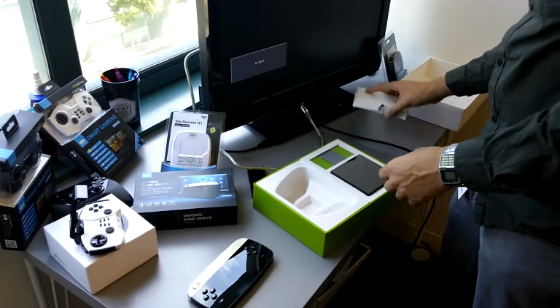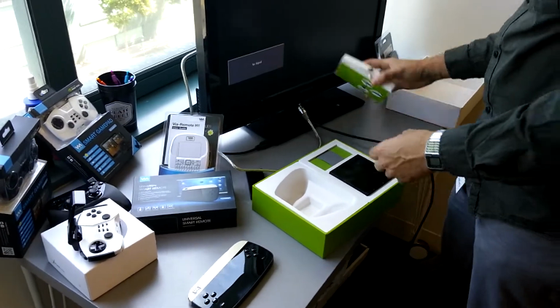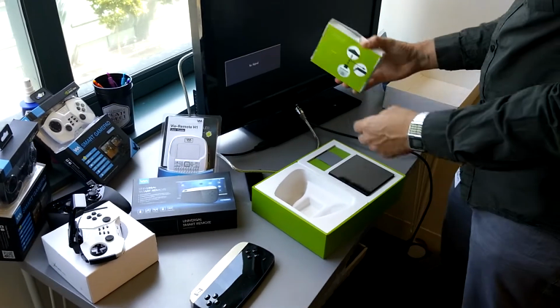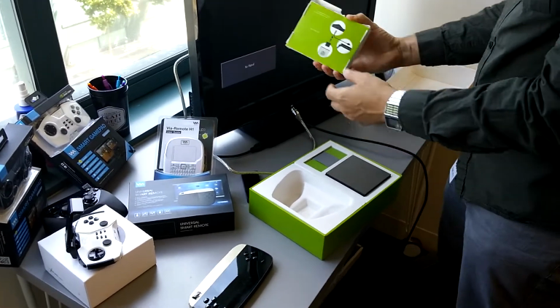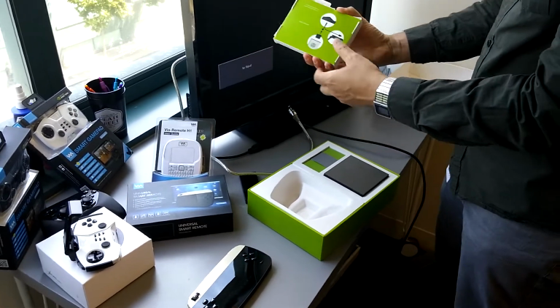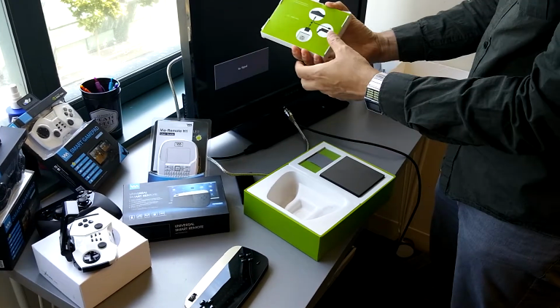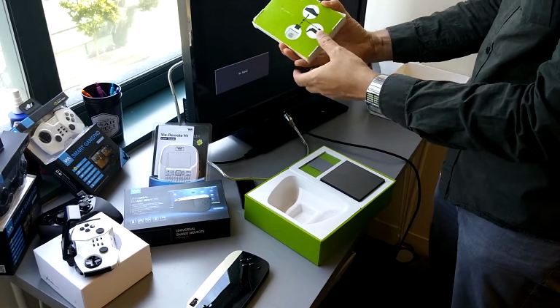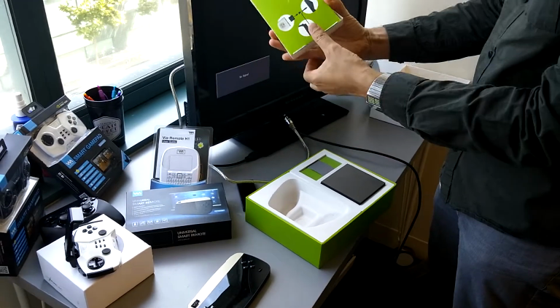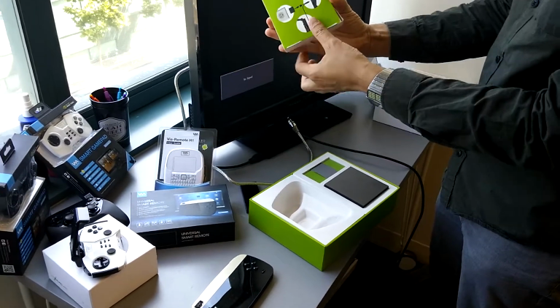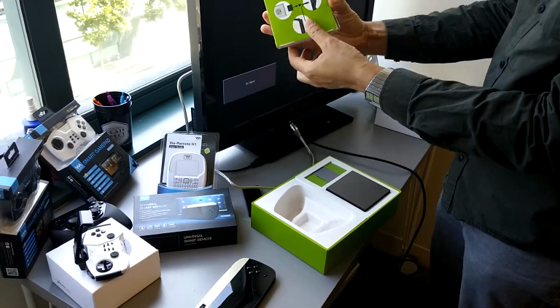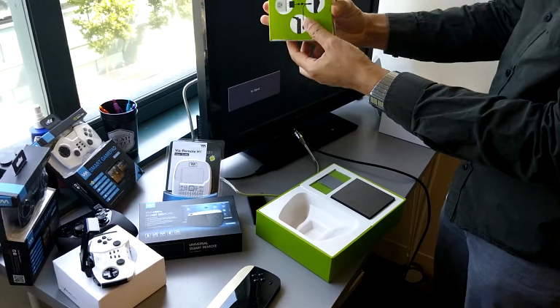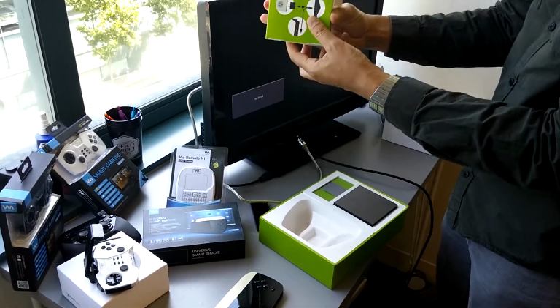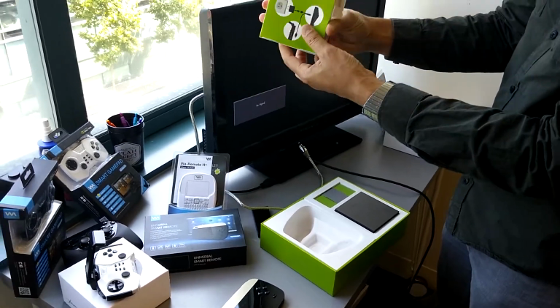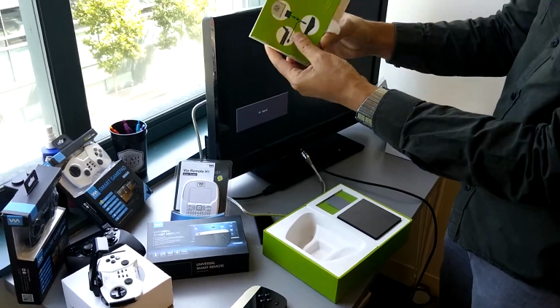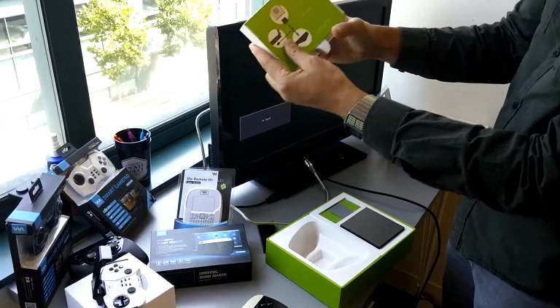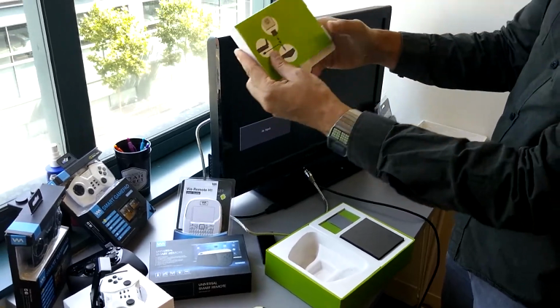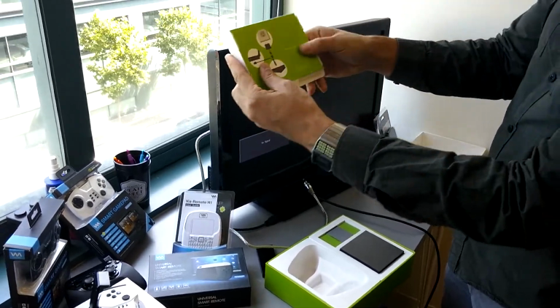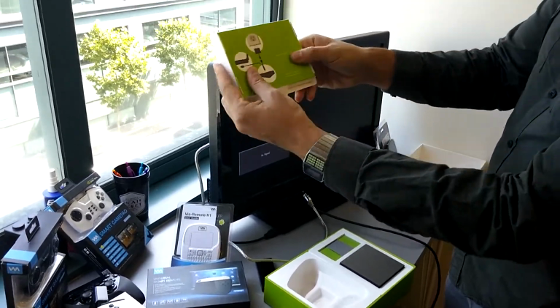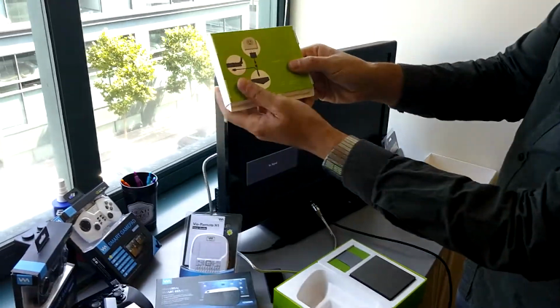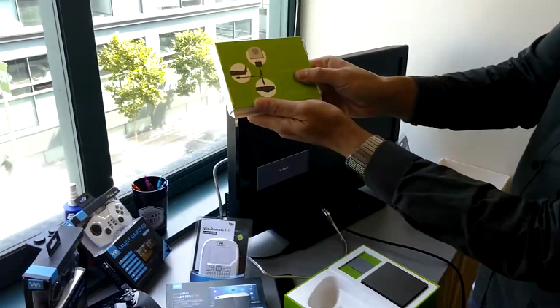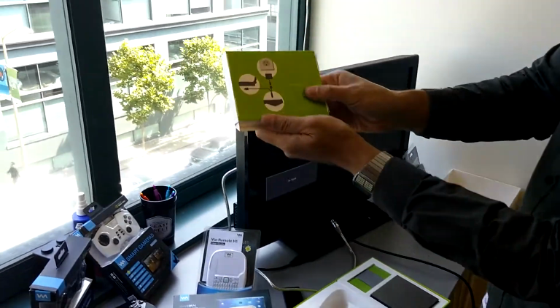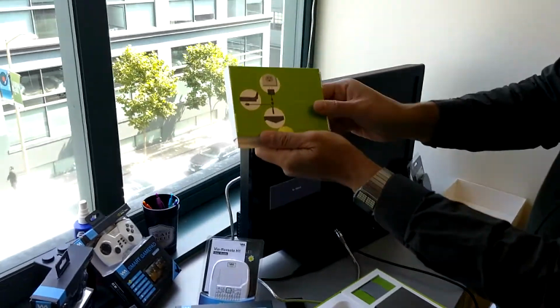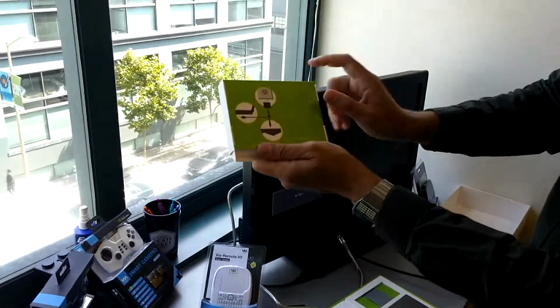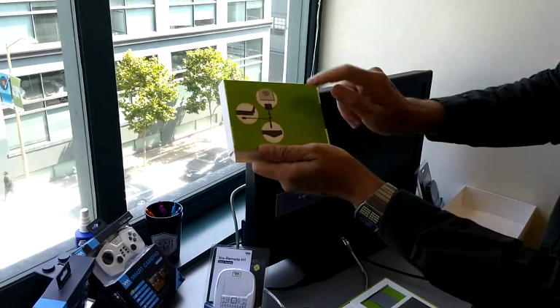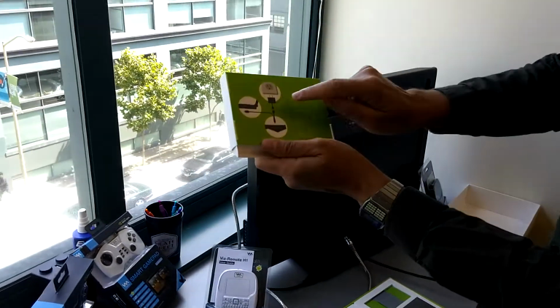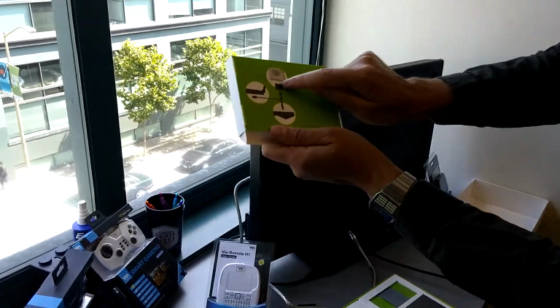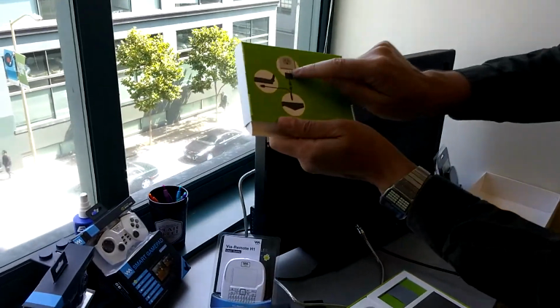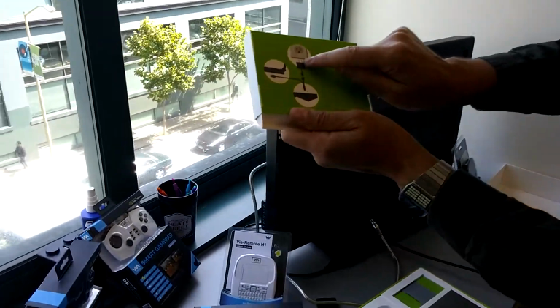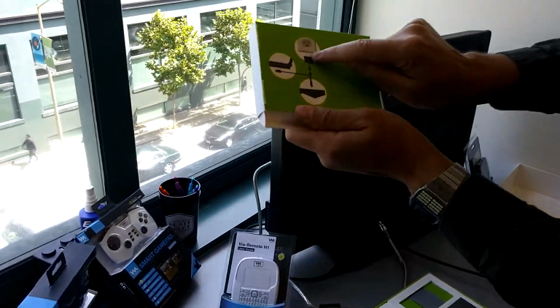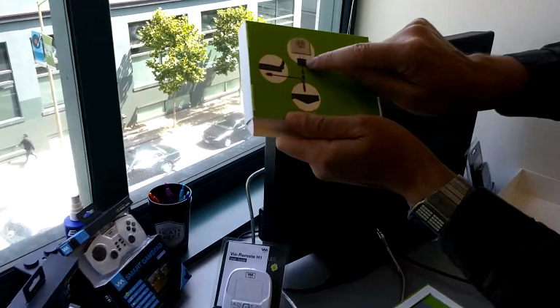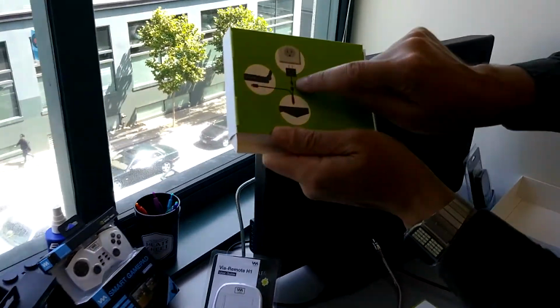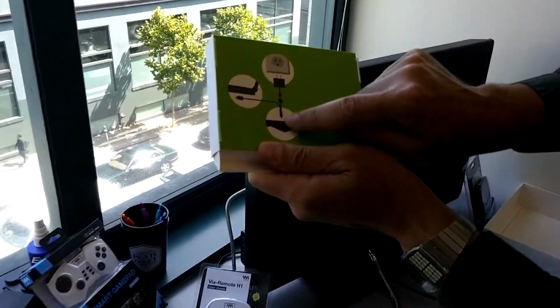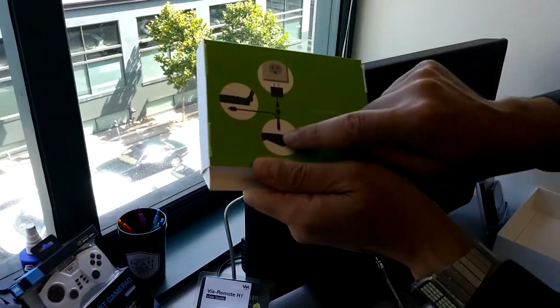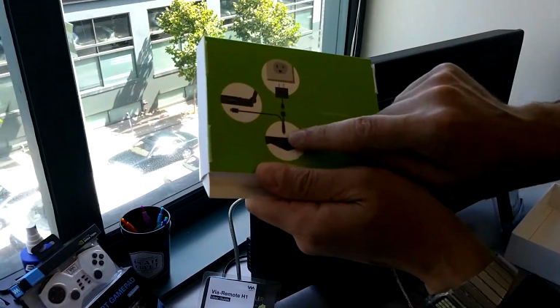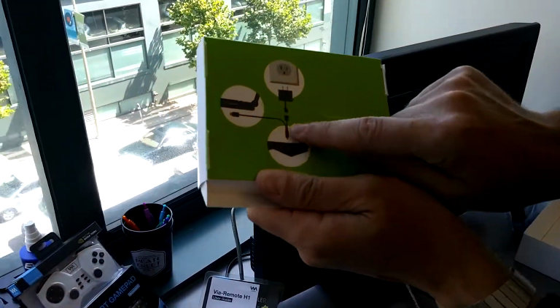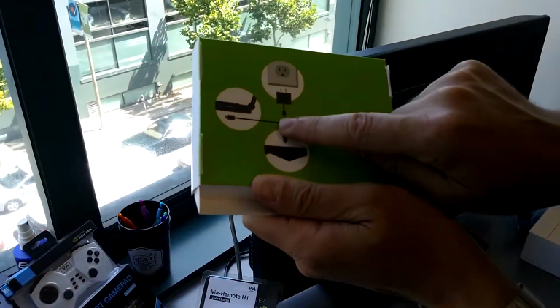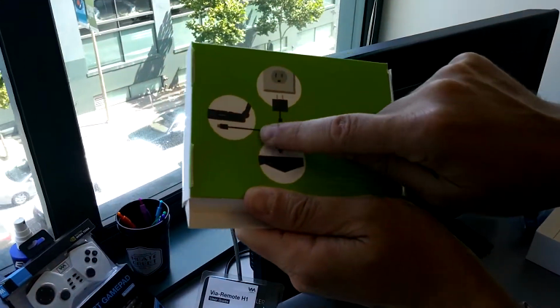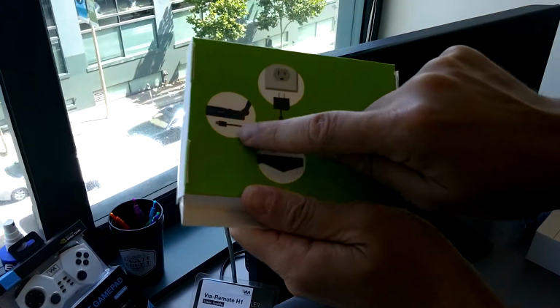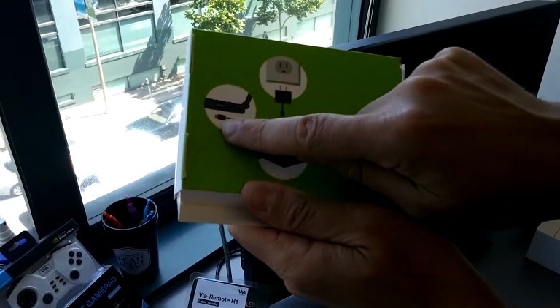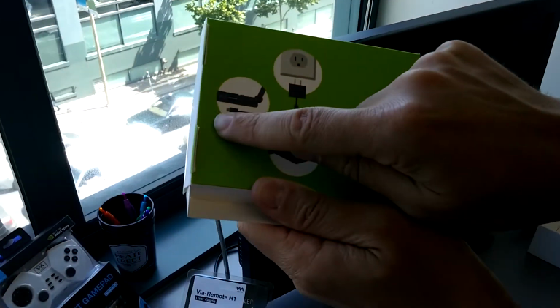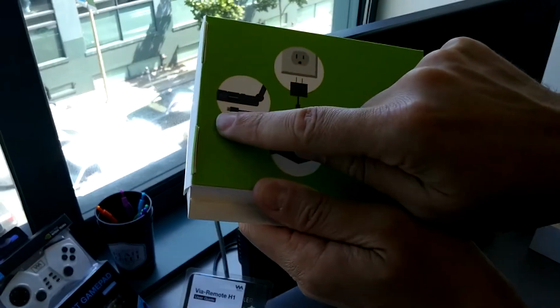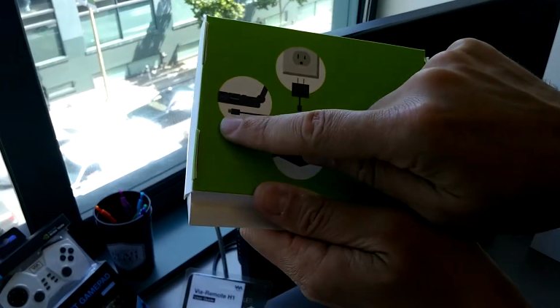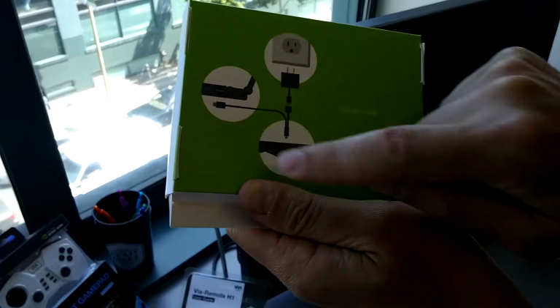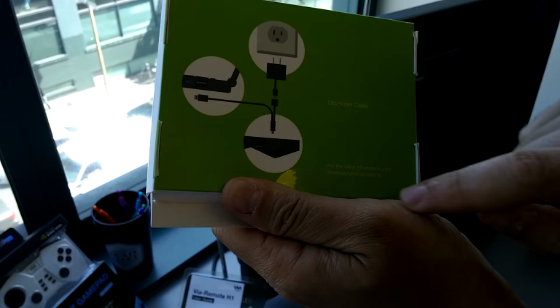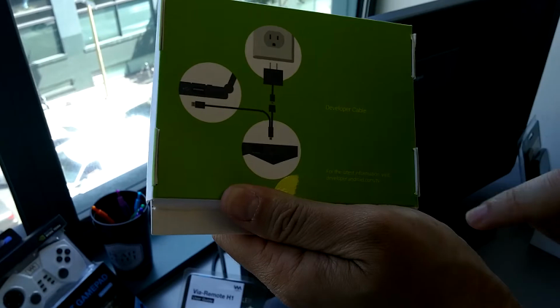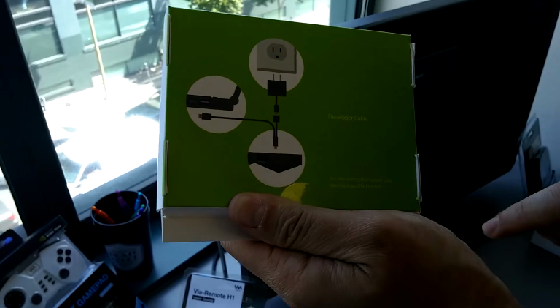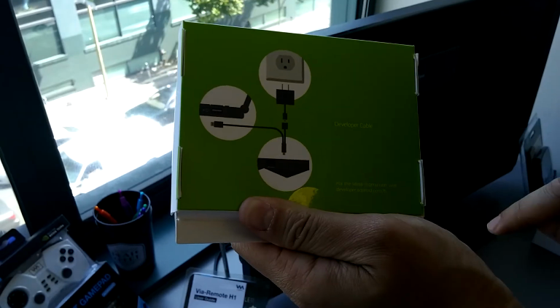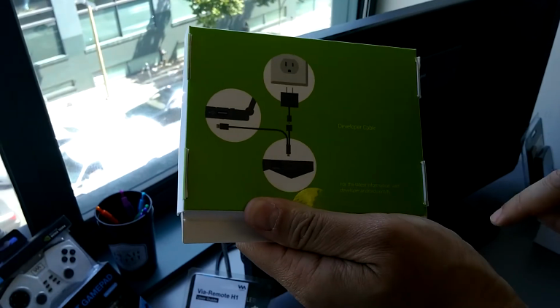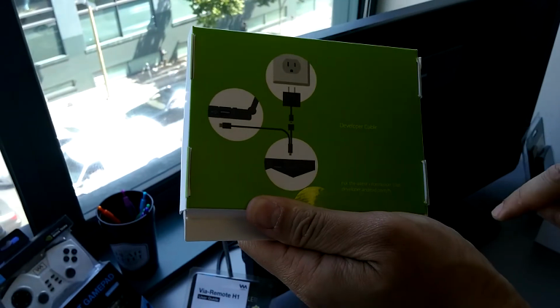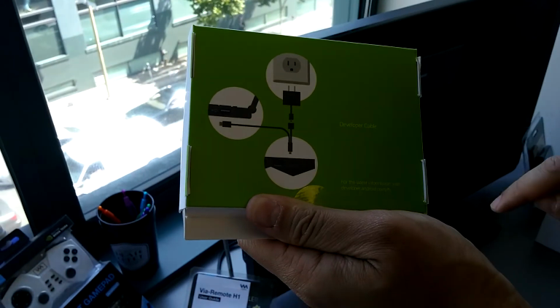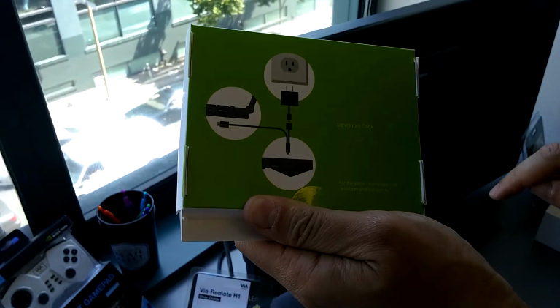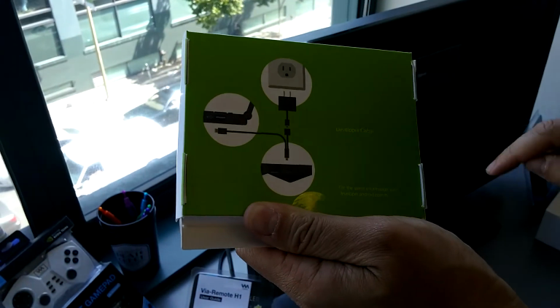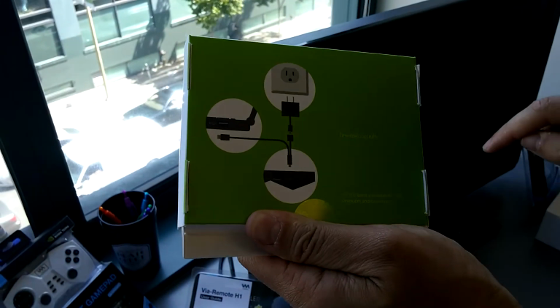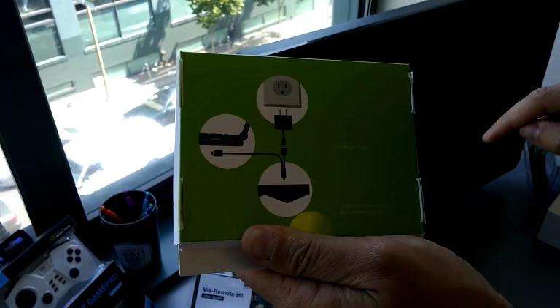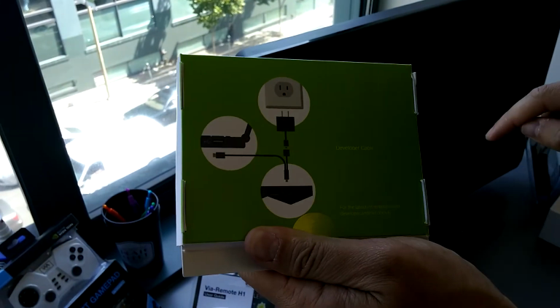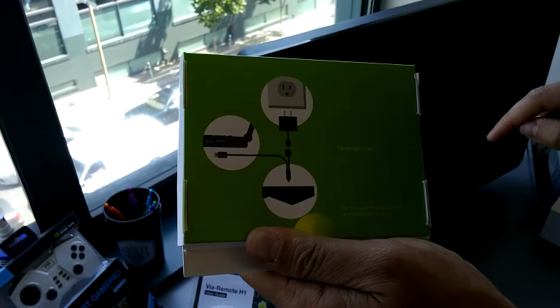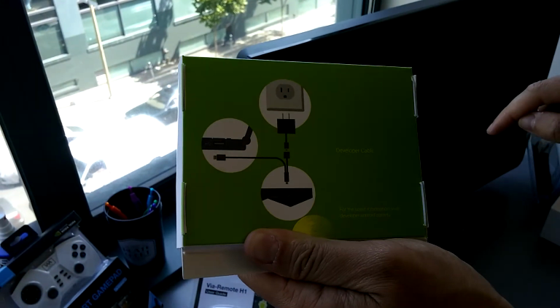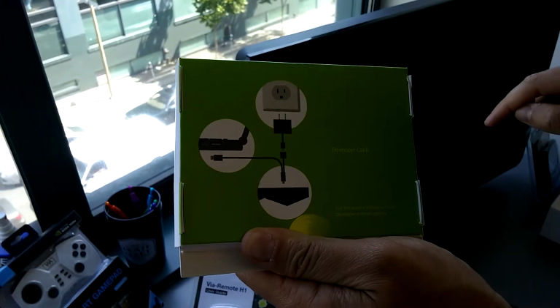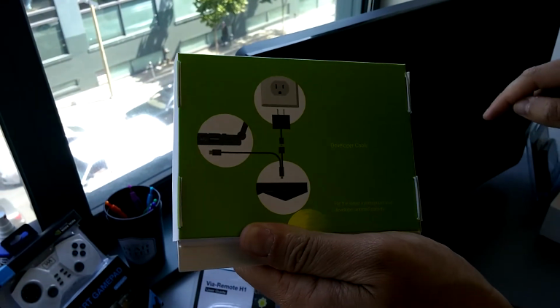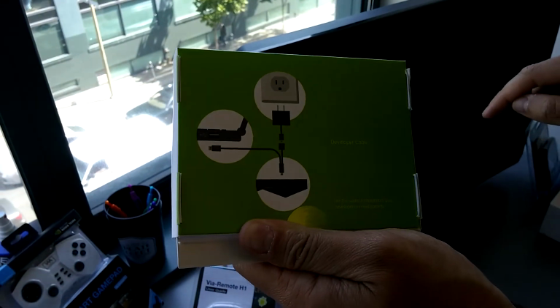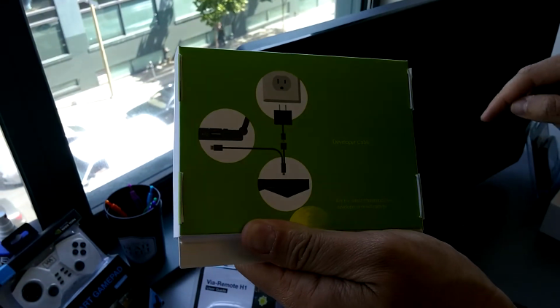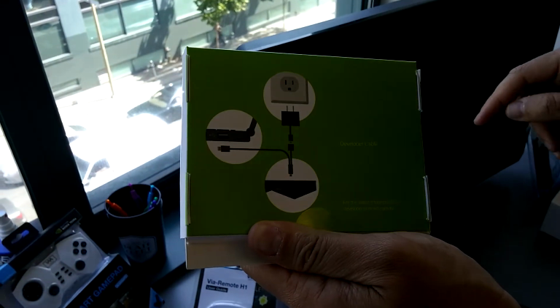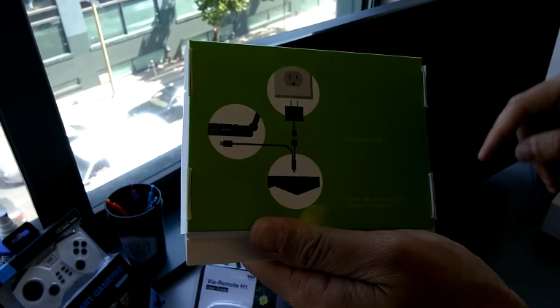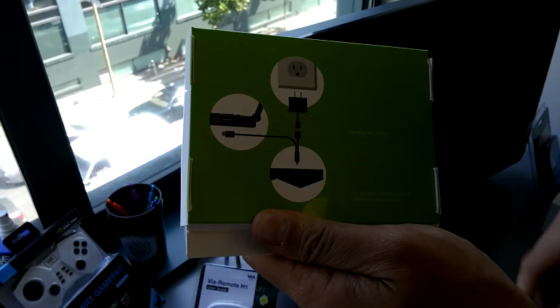We also have this cable. It looks like you can plug in and maybe fork off to some other USBs.